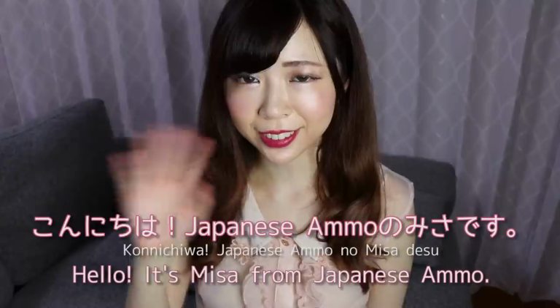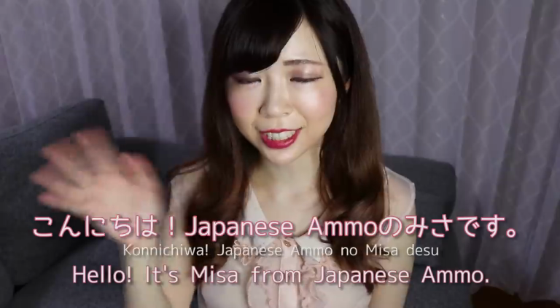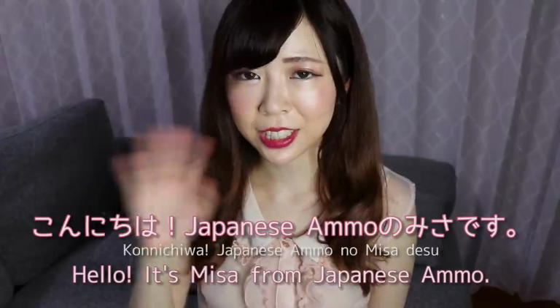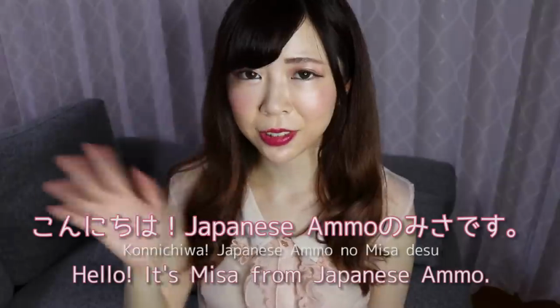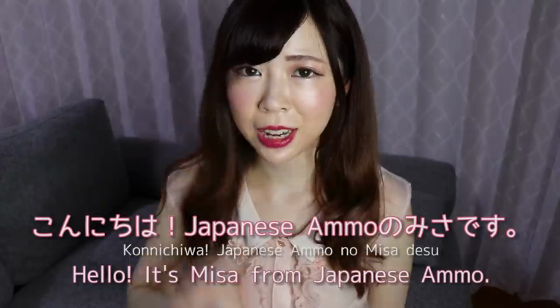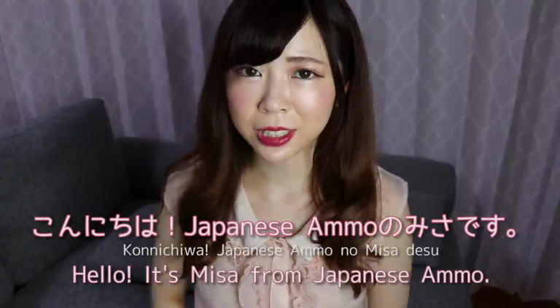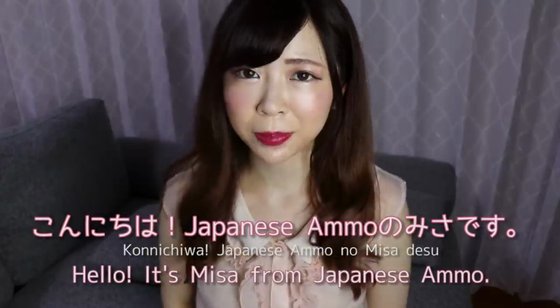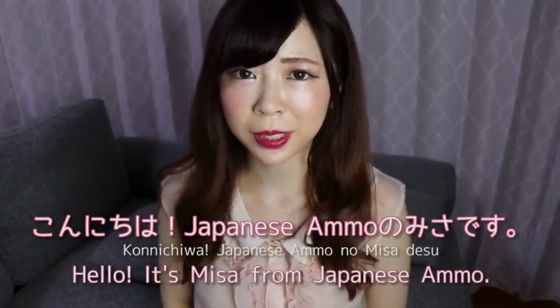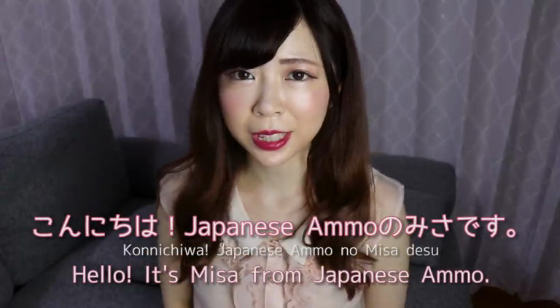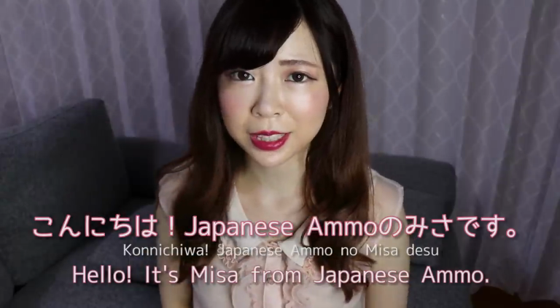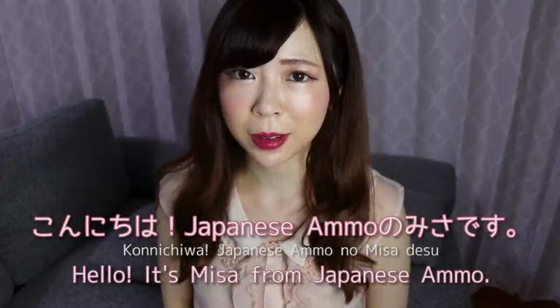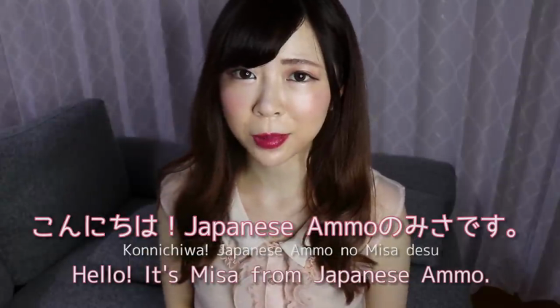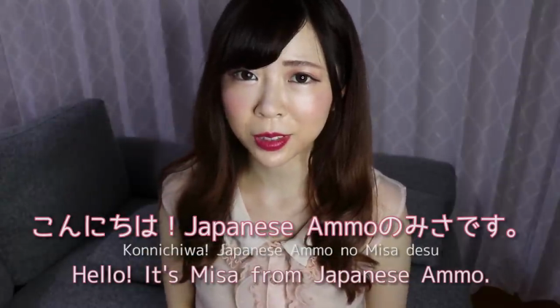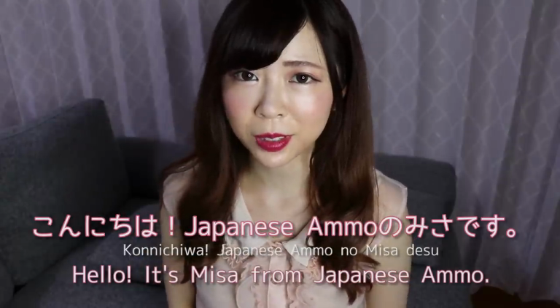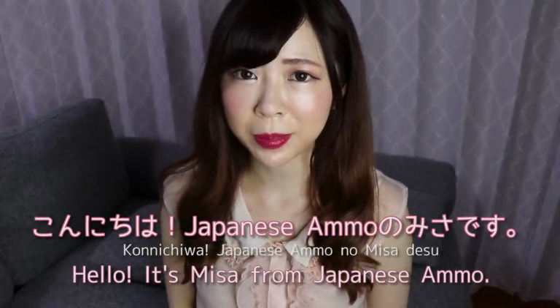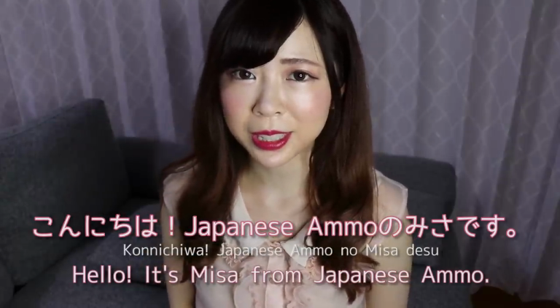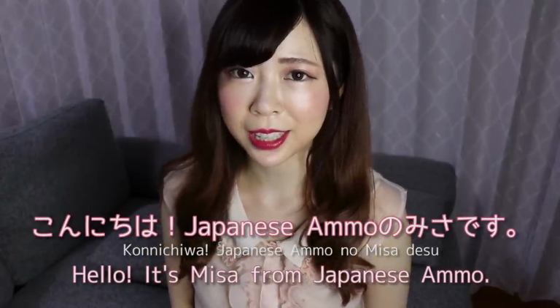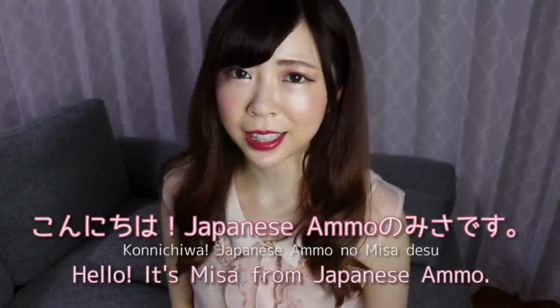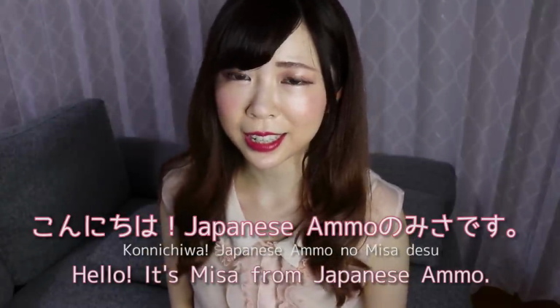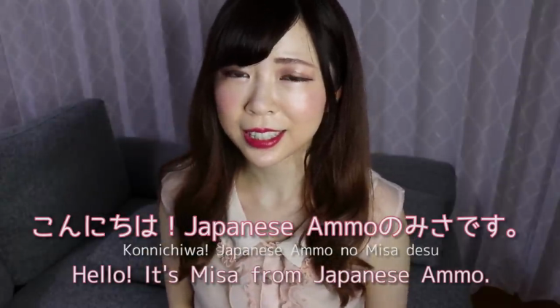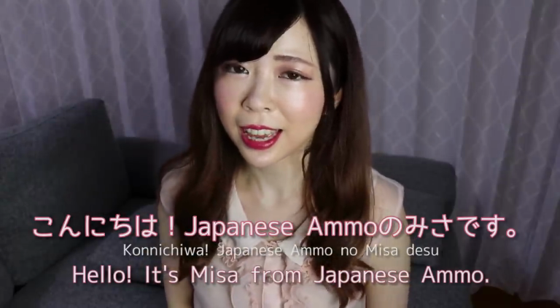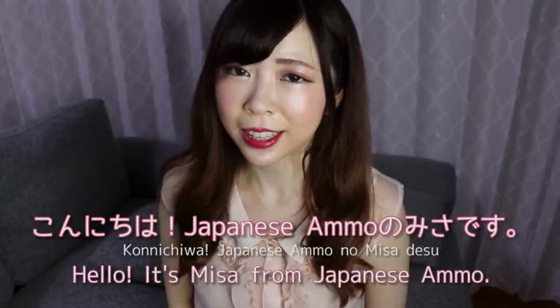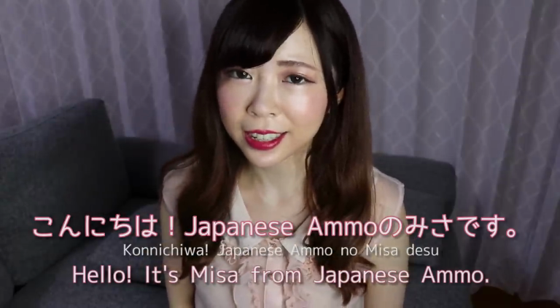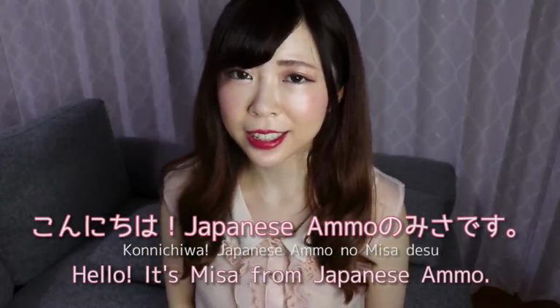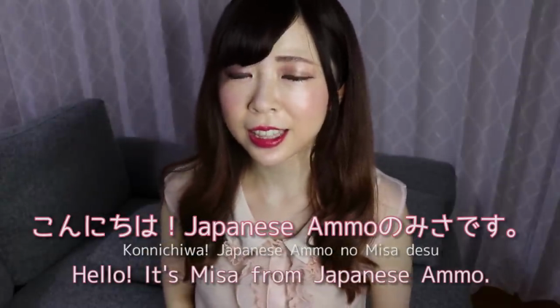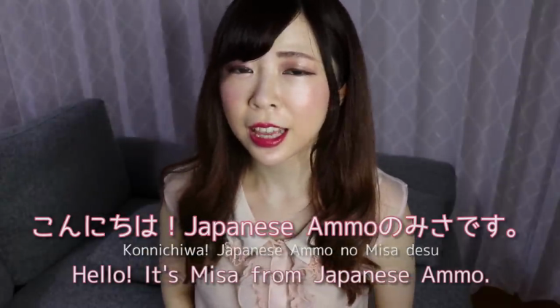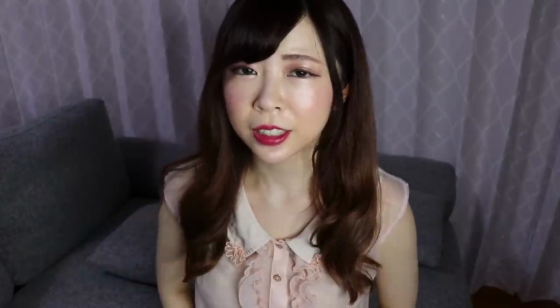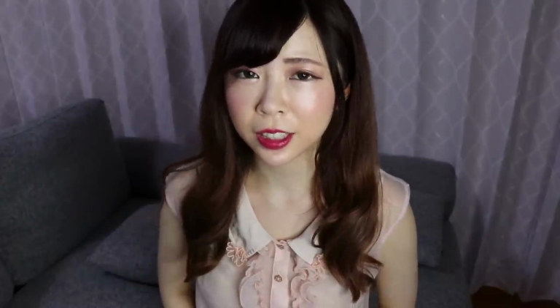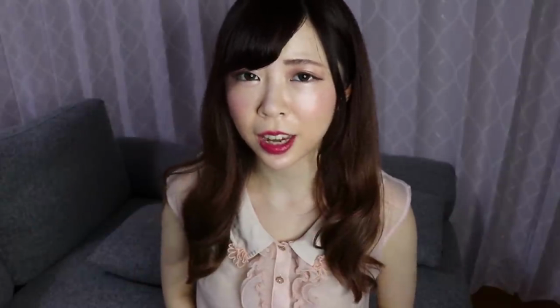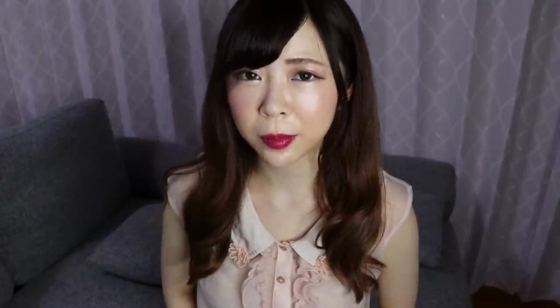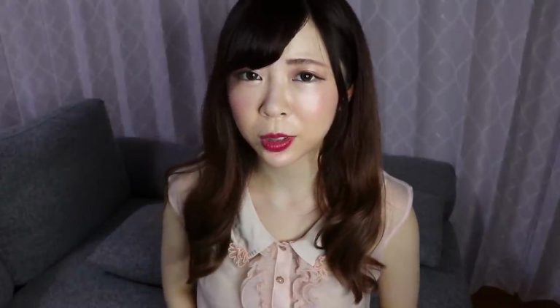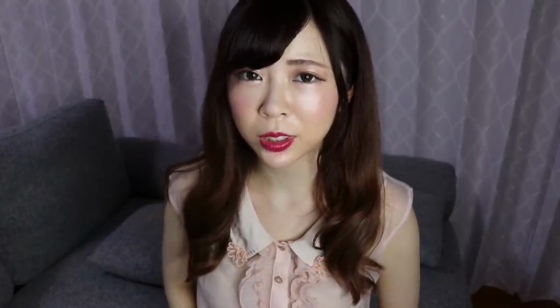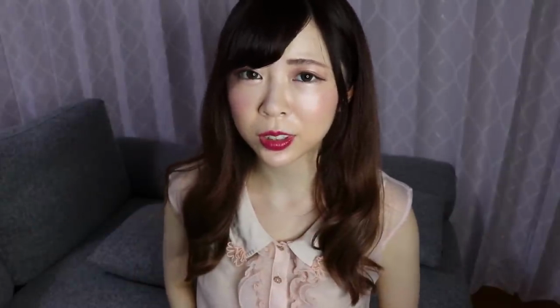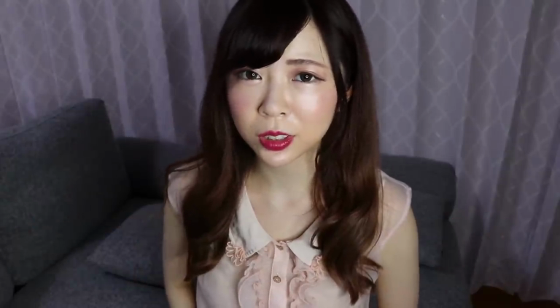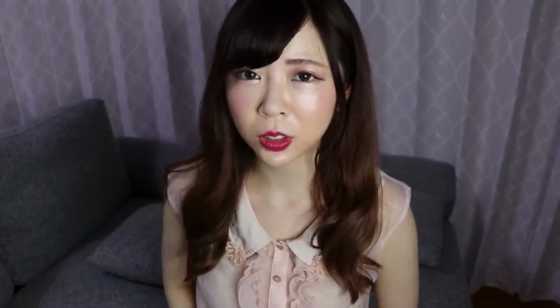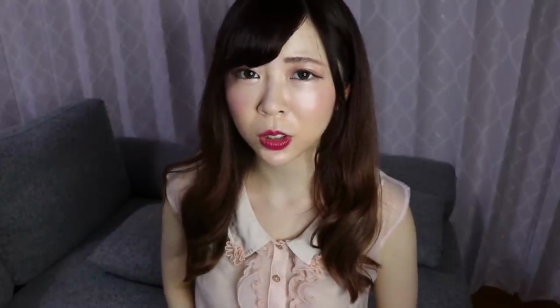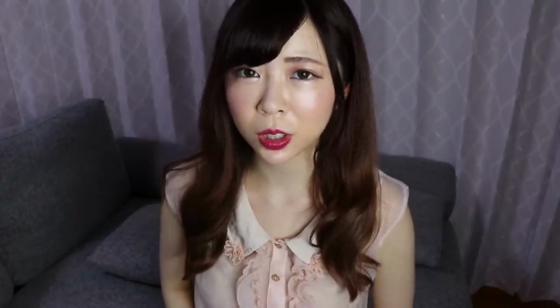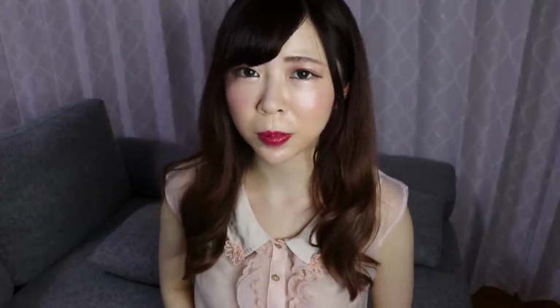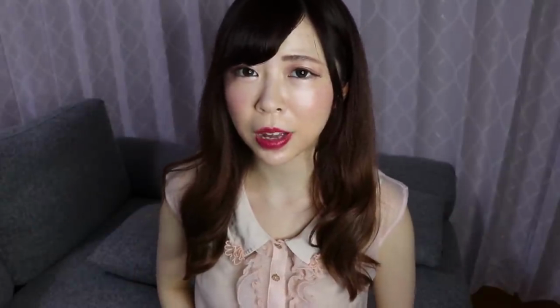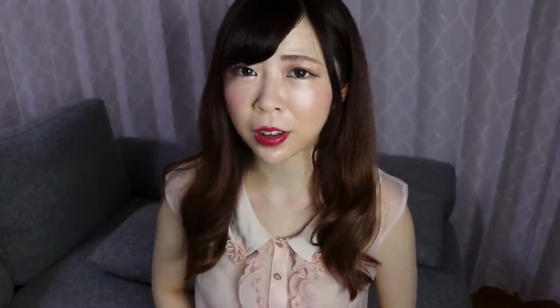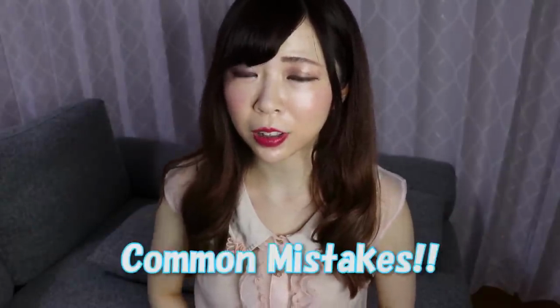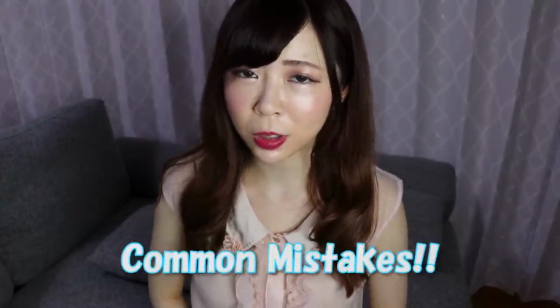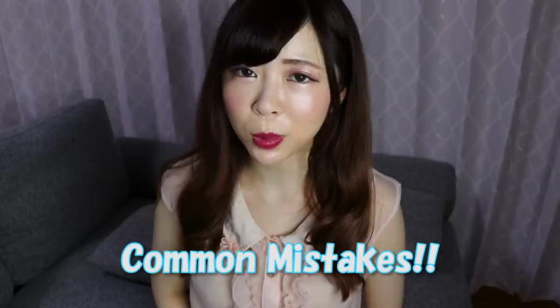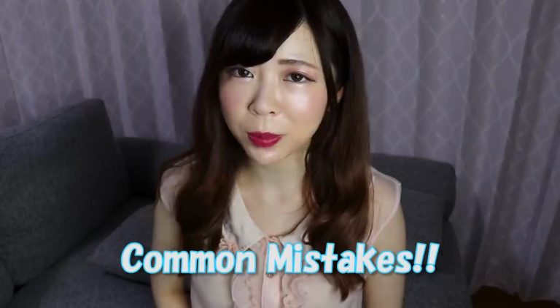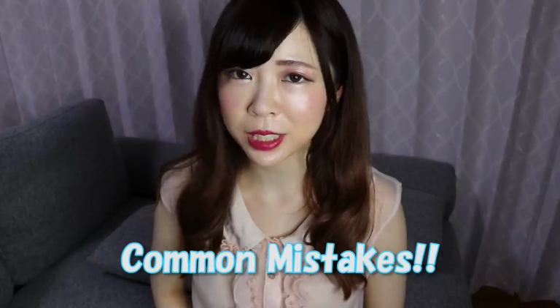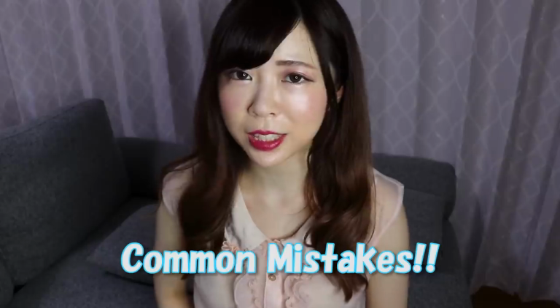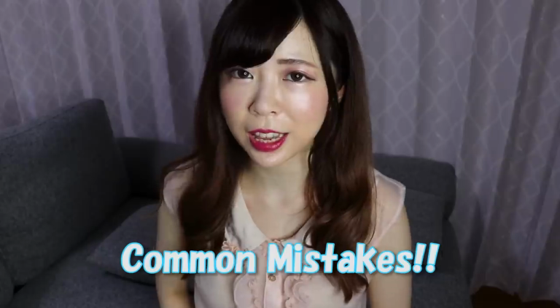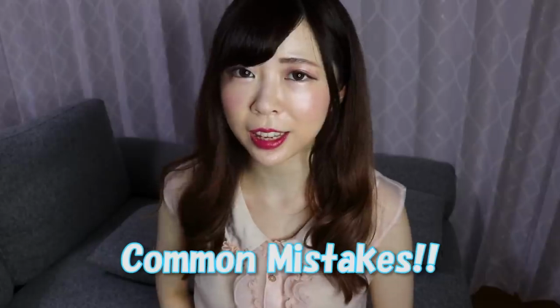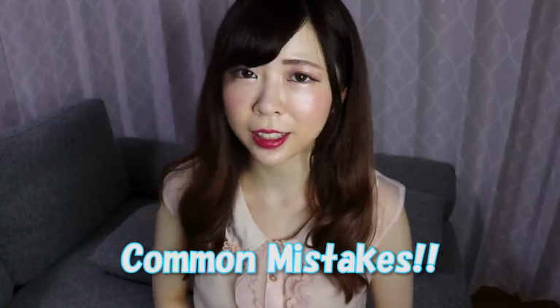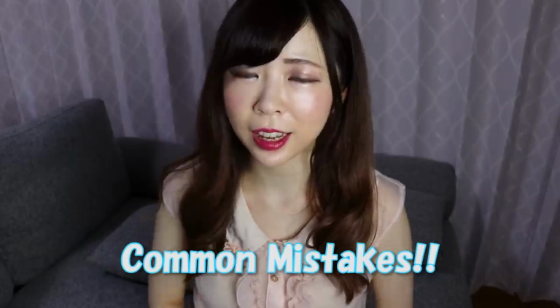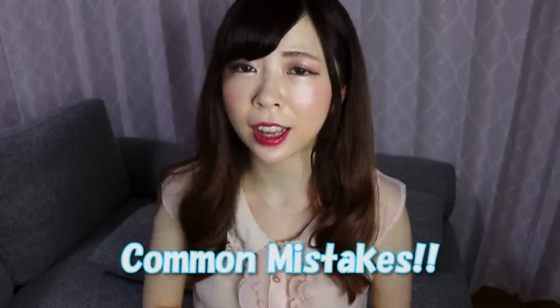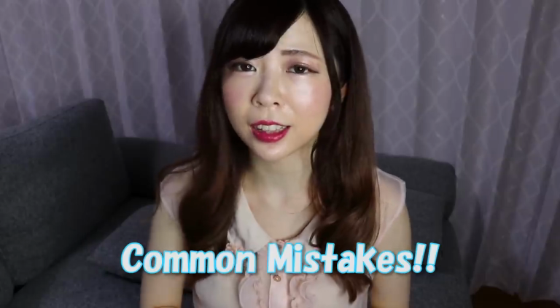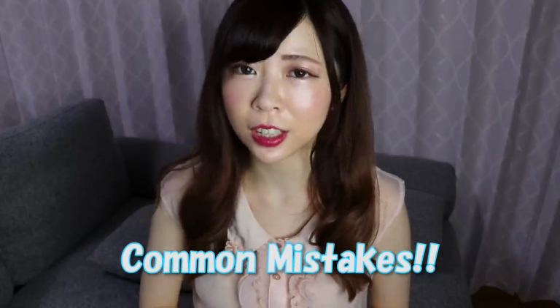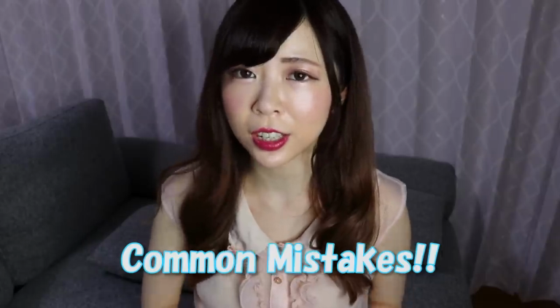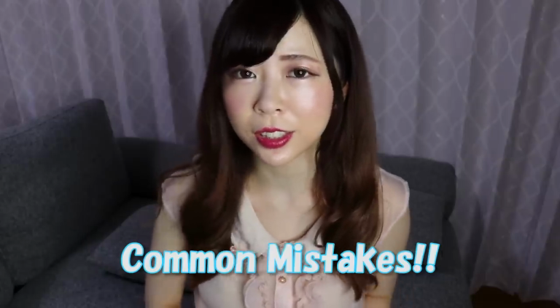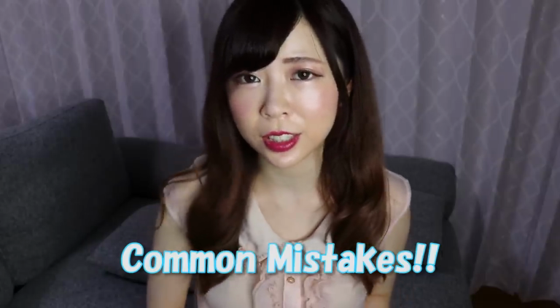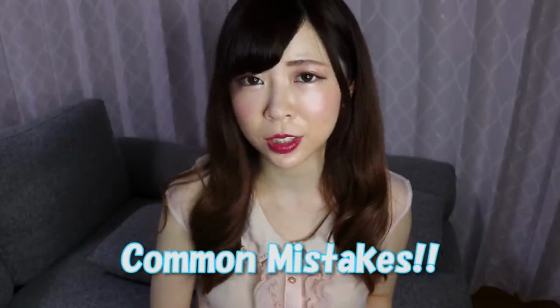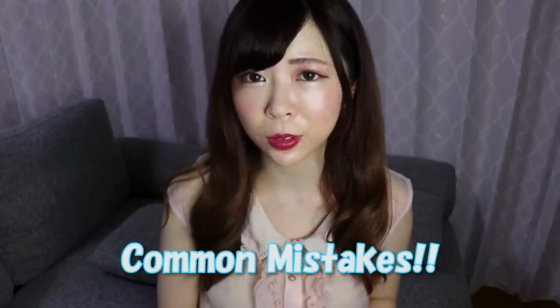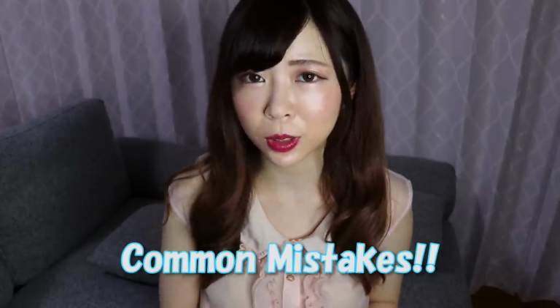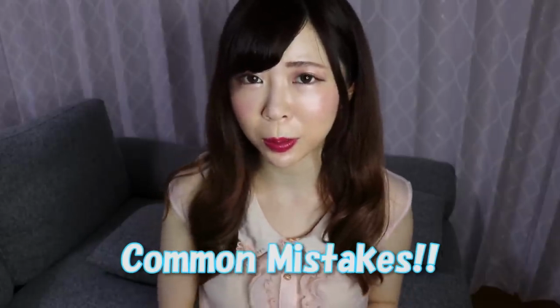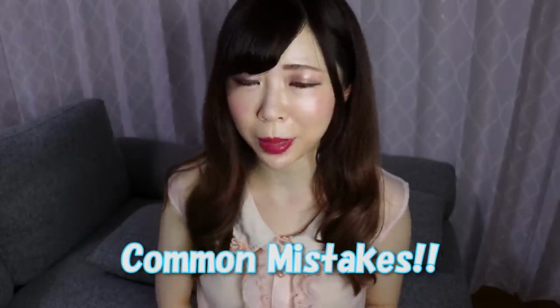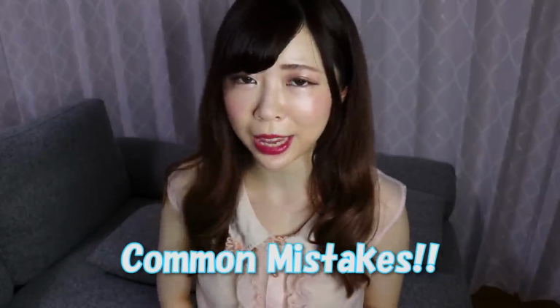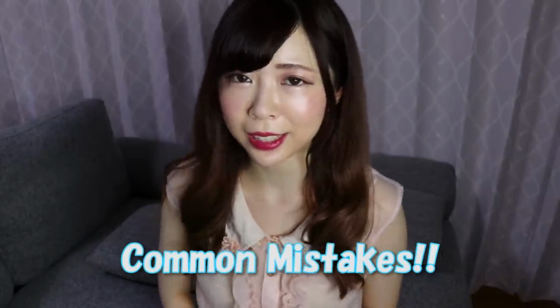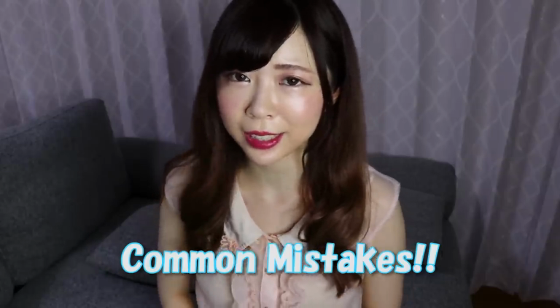Konnichiwa! Japanese amono, Misa desu. Hey guys! Today I'm going to talk about a common mistake that learners often make.